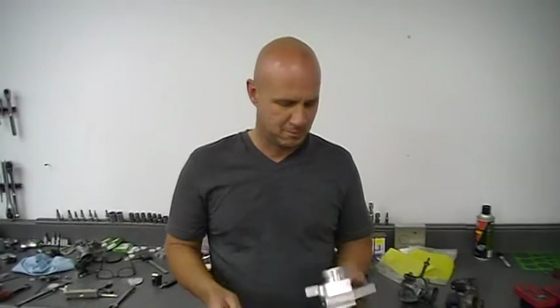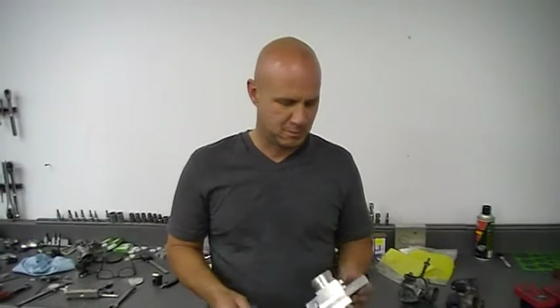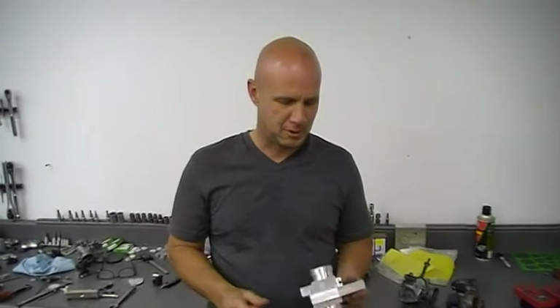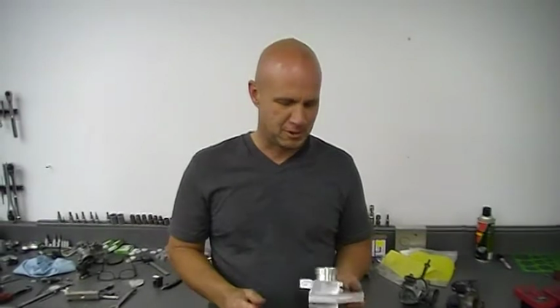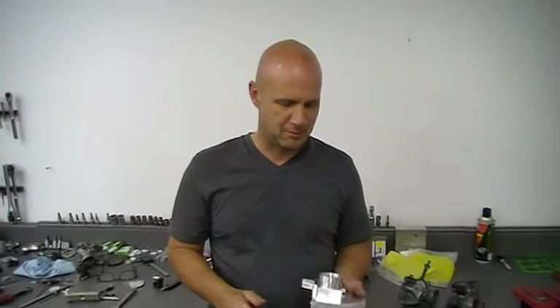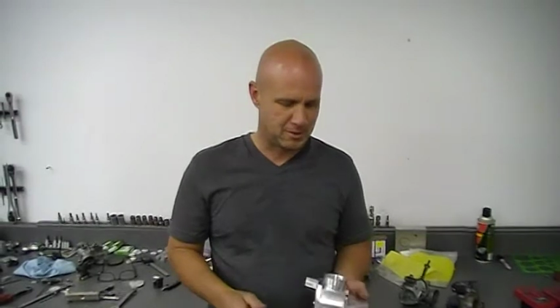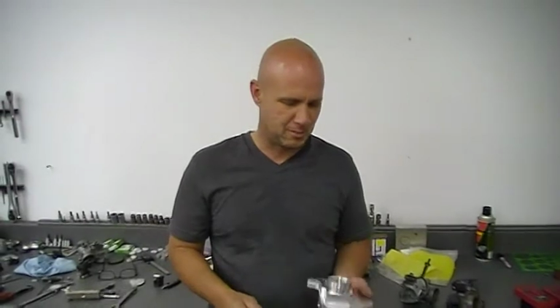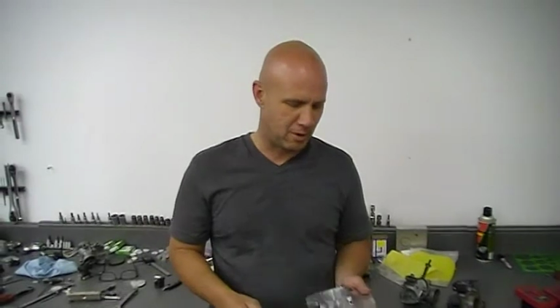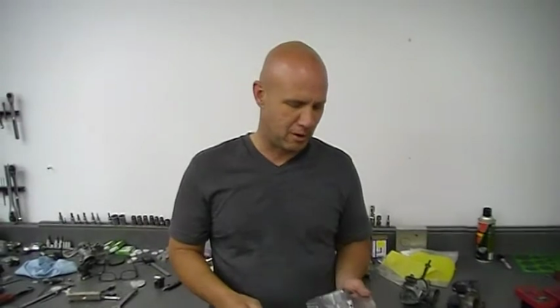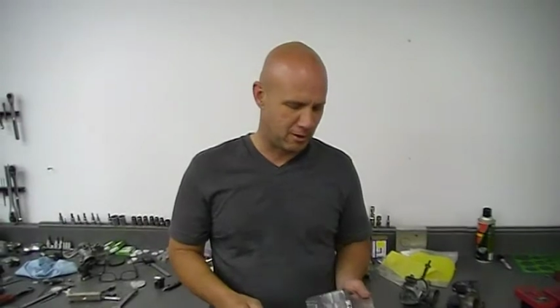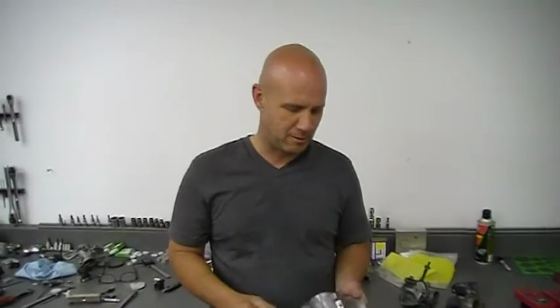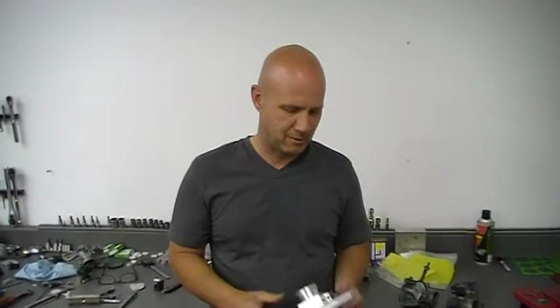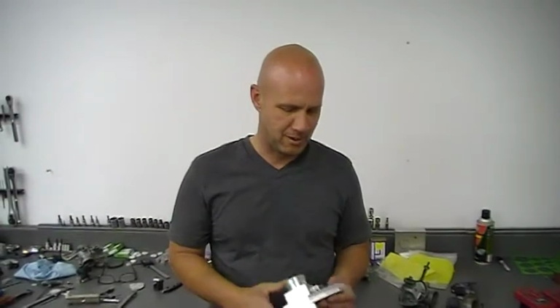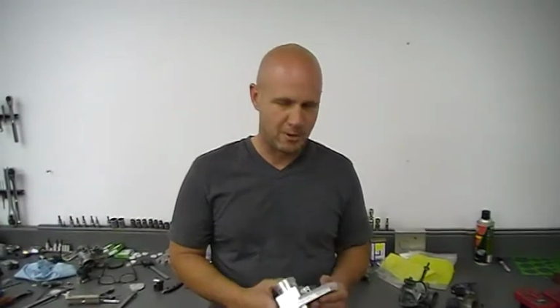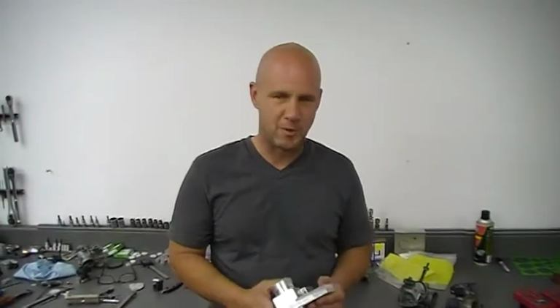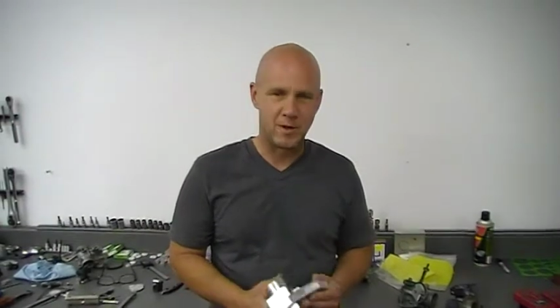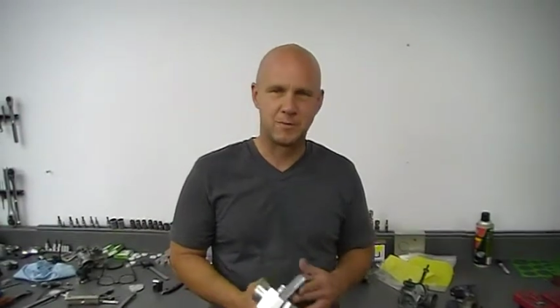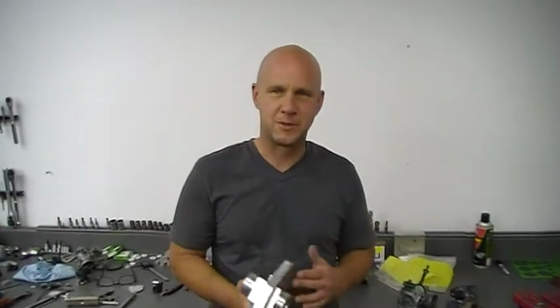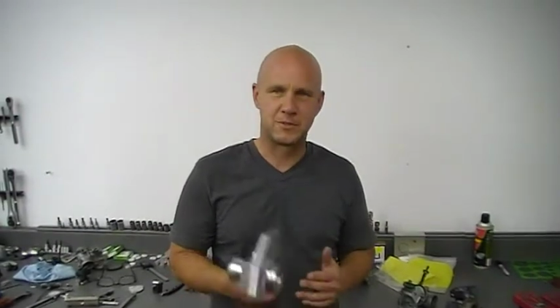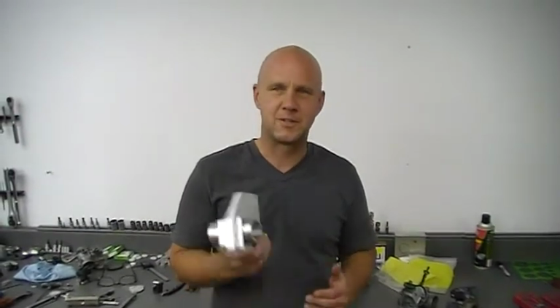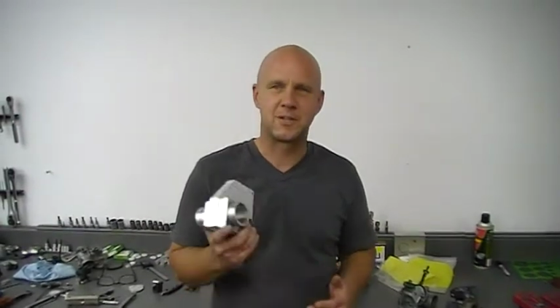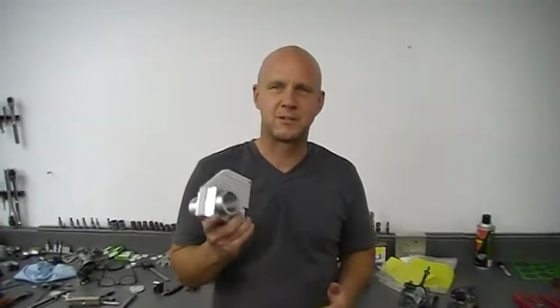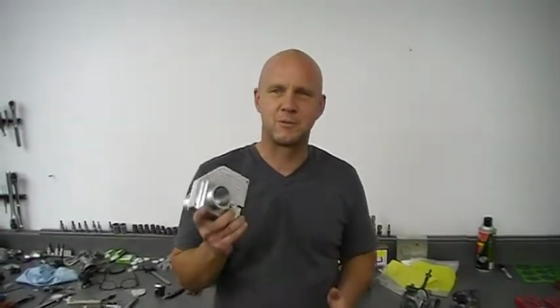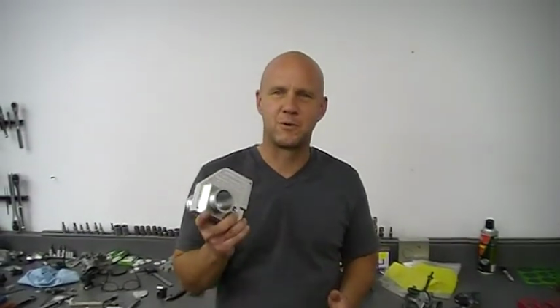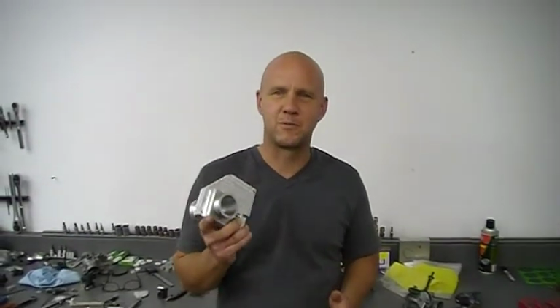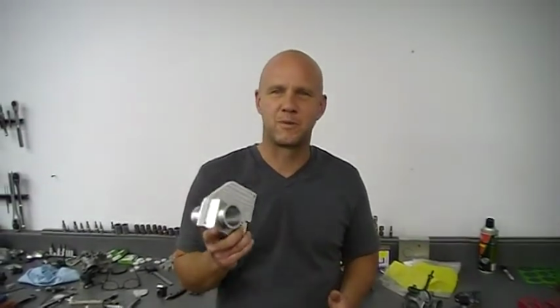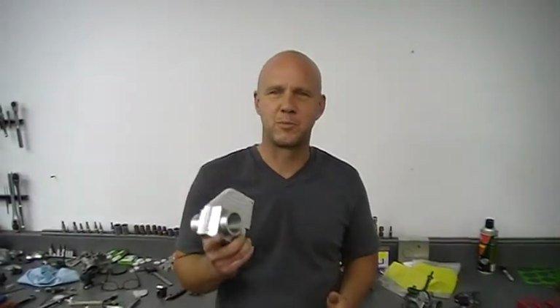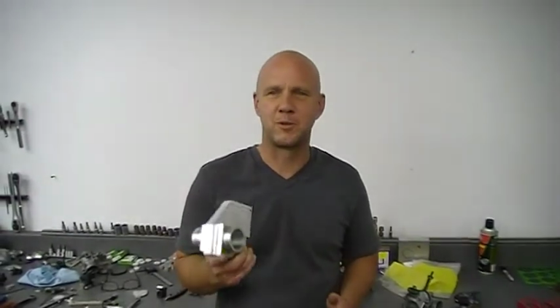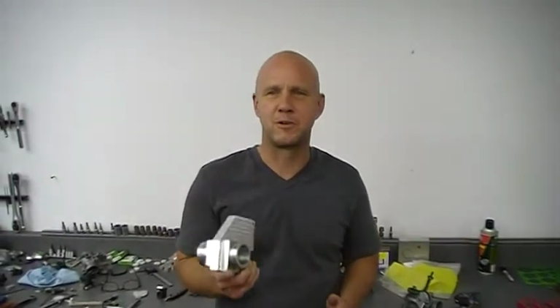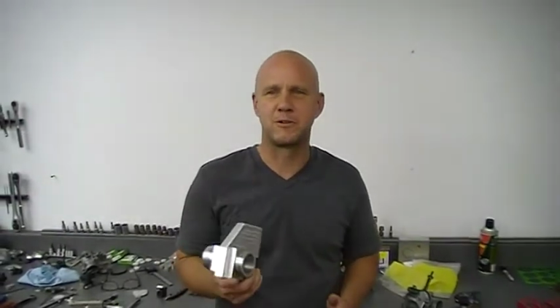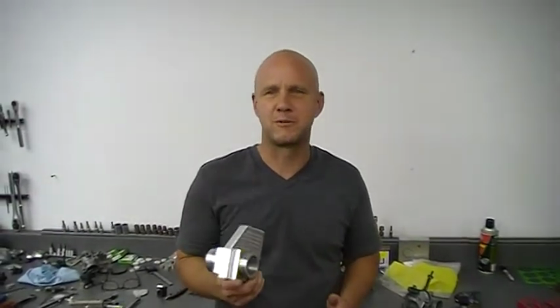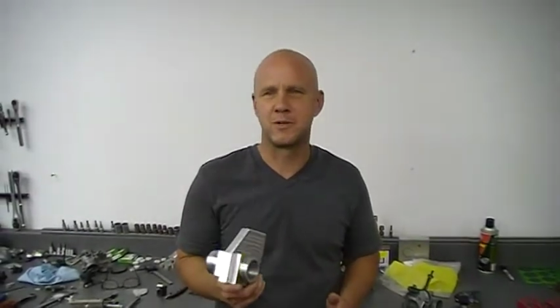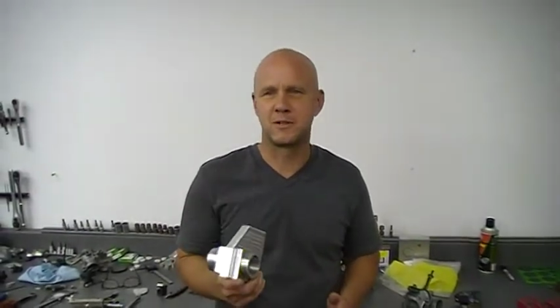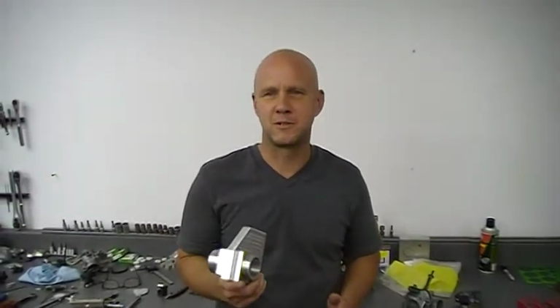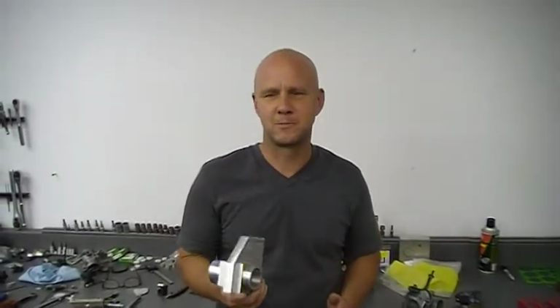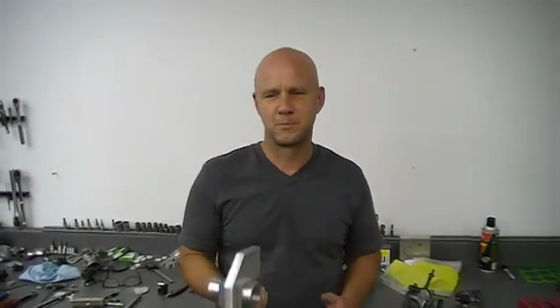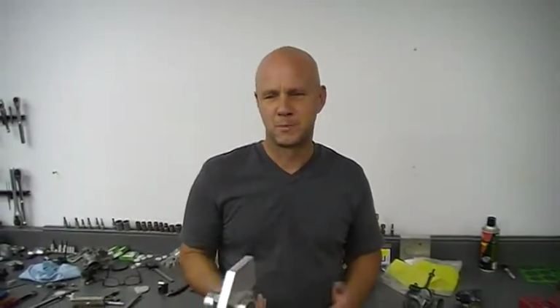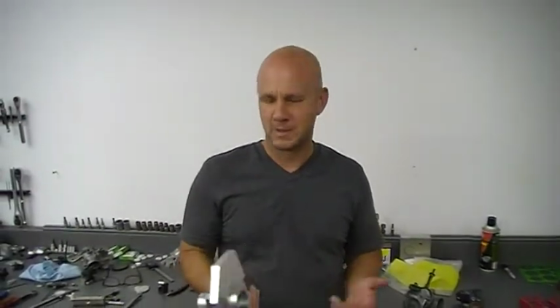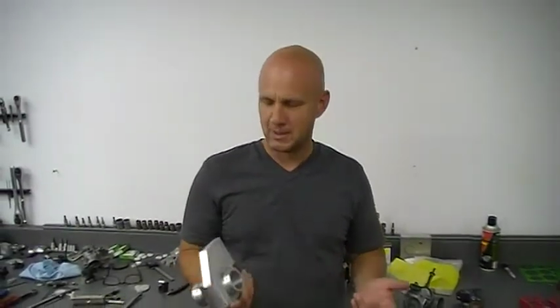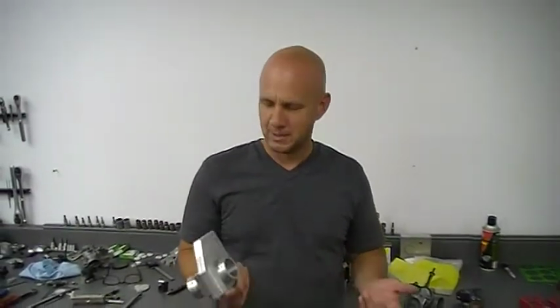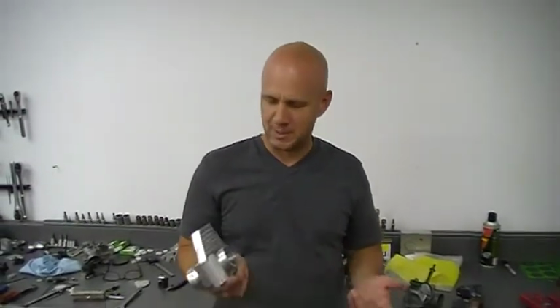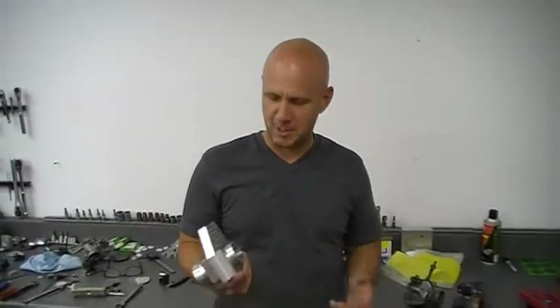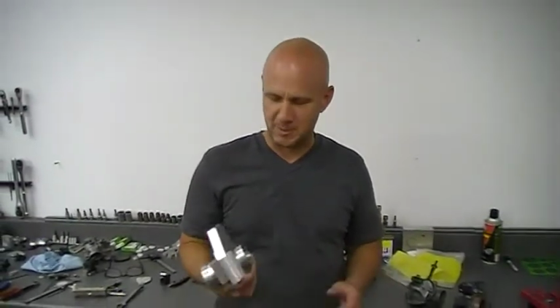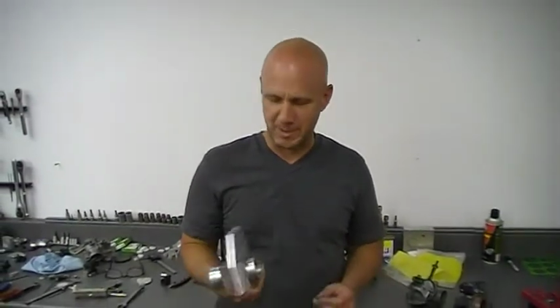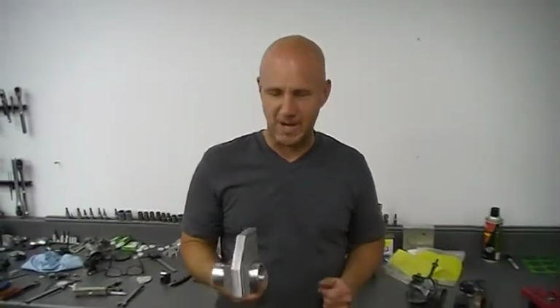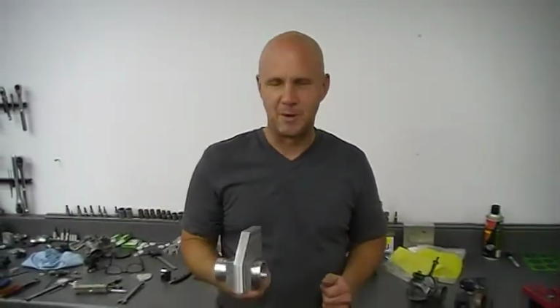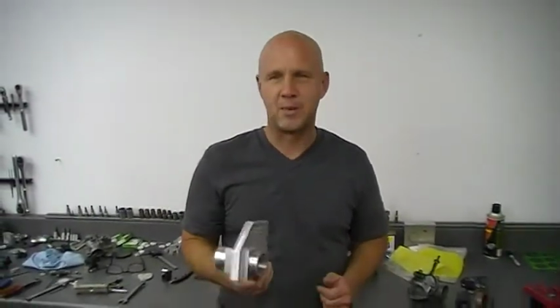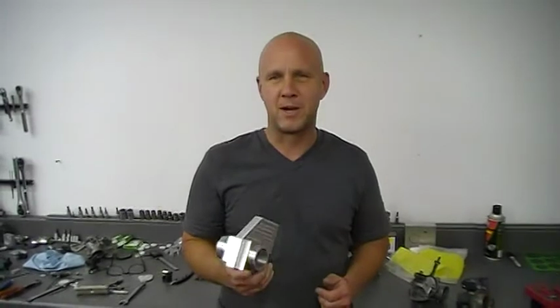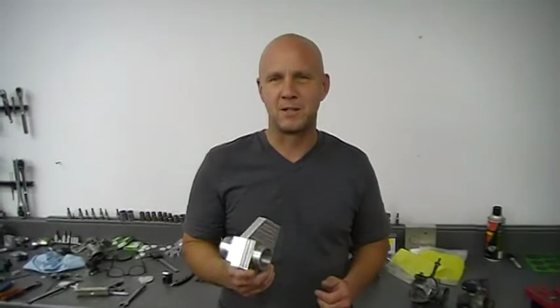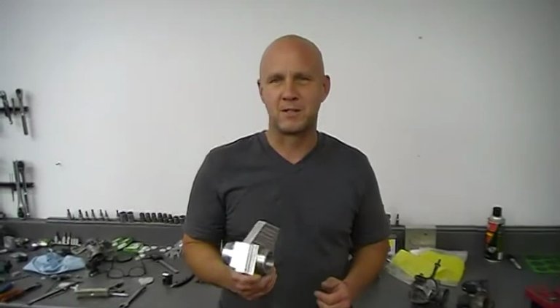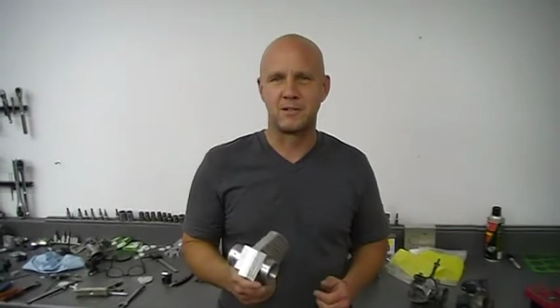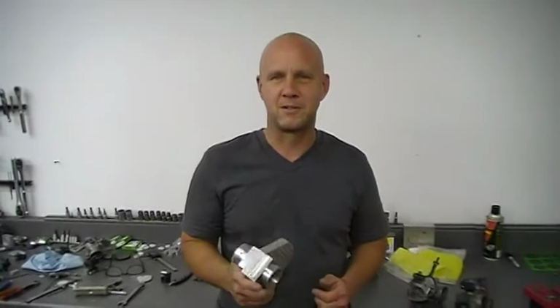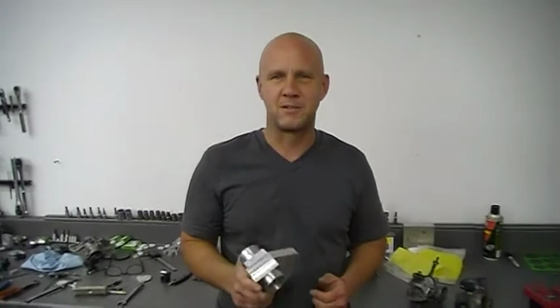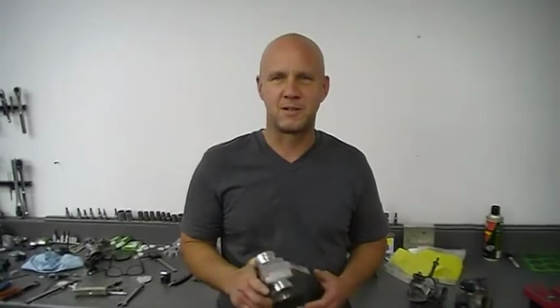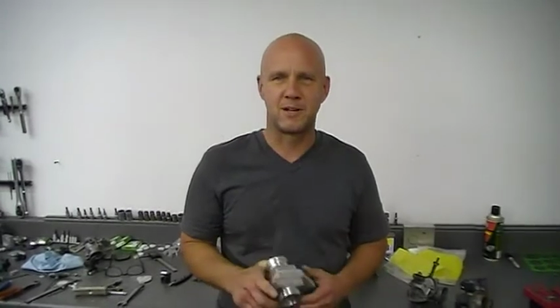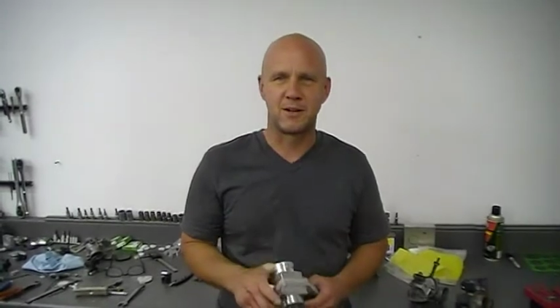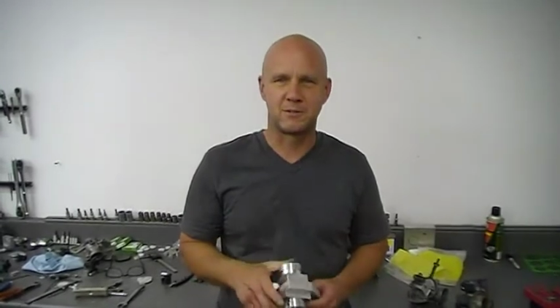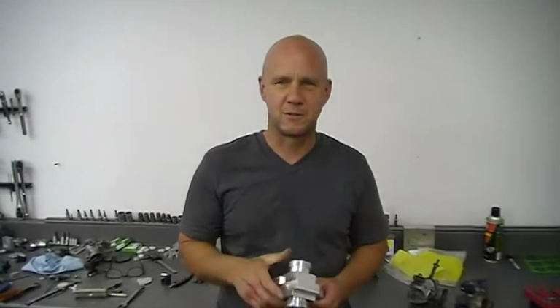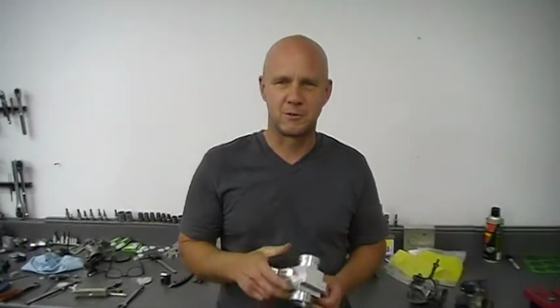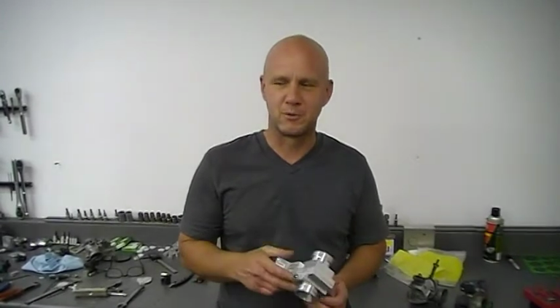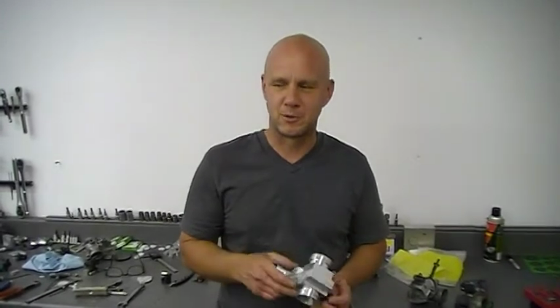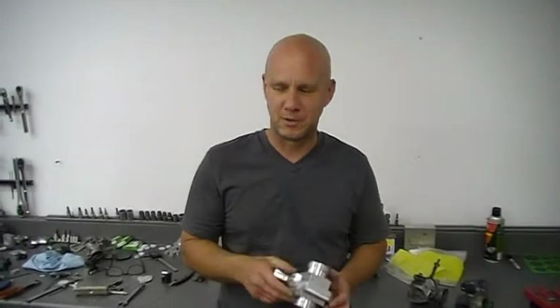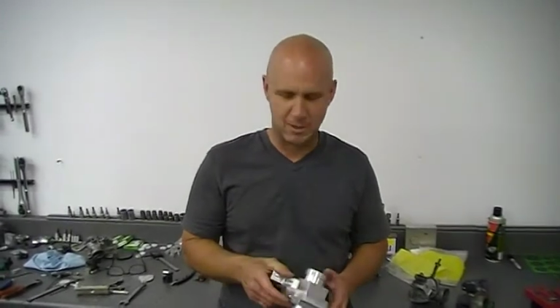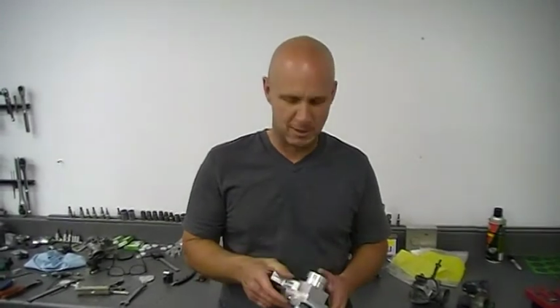It's relatively small and lightweight. This is actually the one for the Polaris Razor. About eight pounds on this thing now, so we're doing good there.